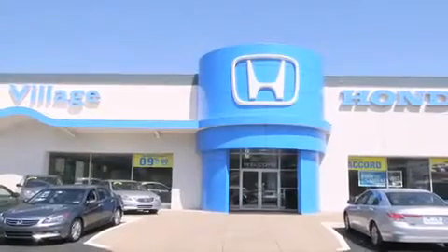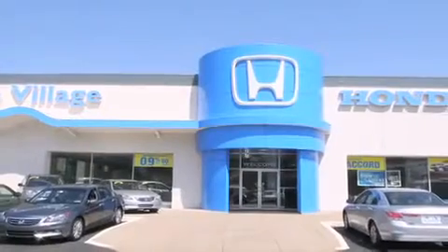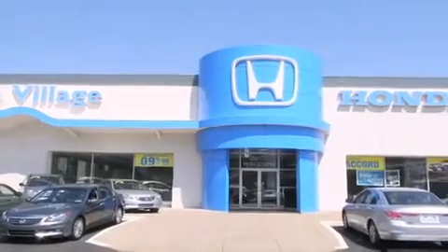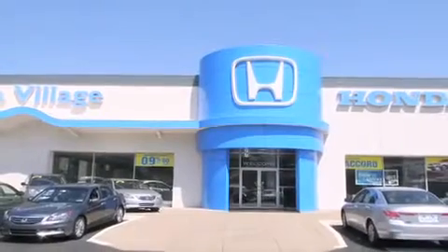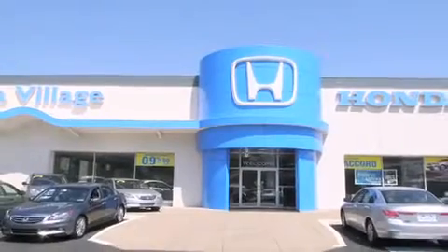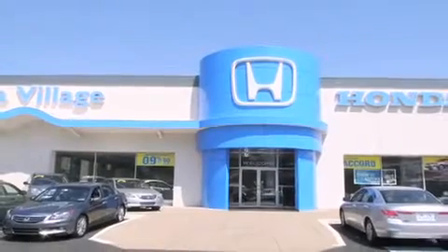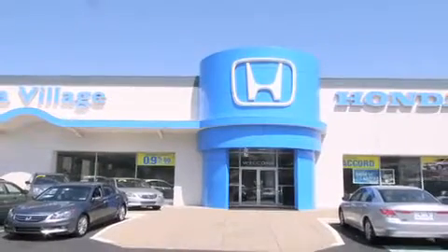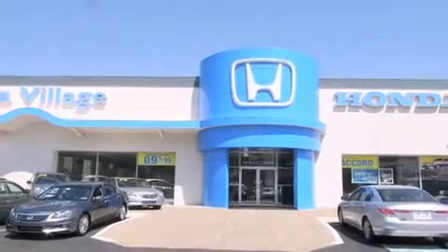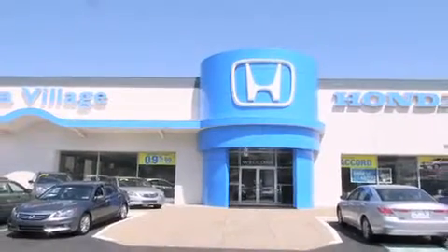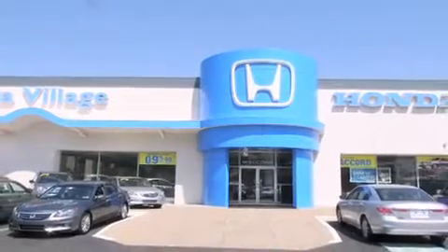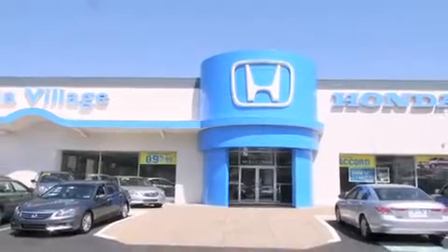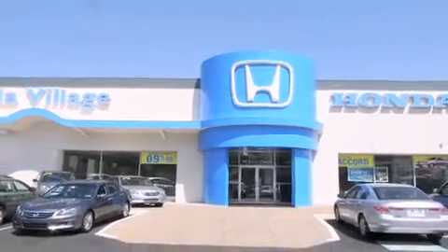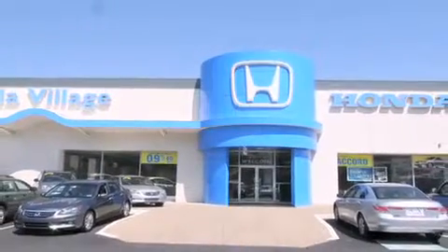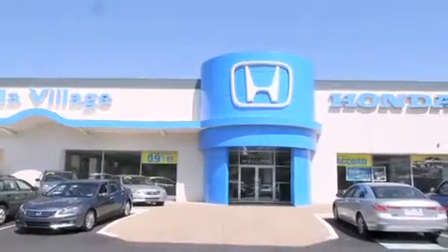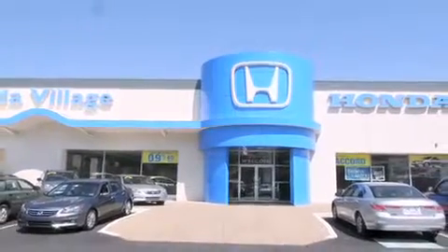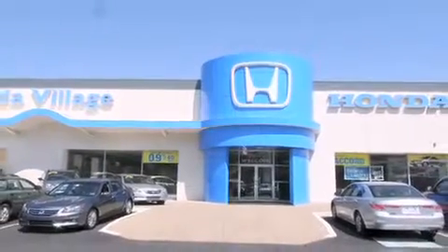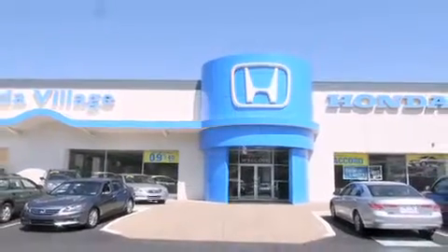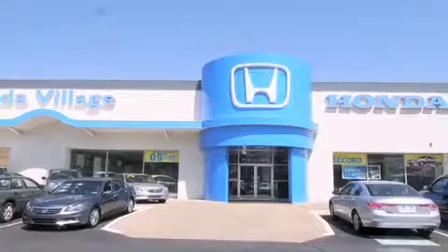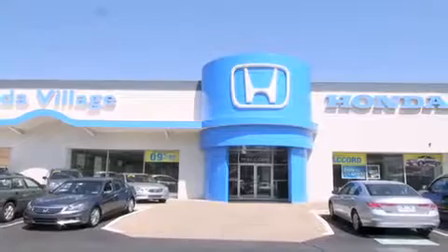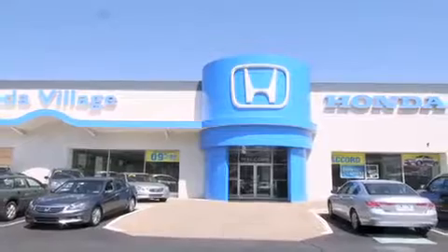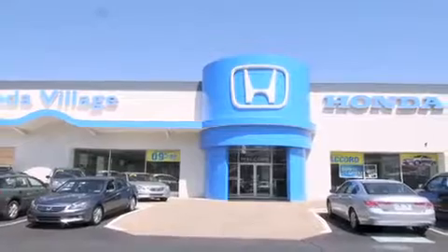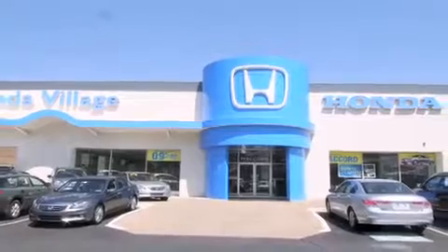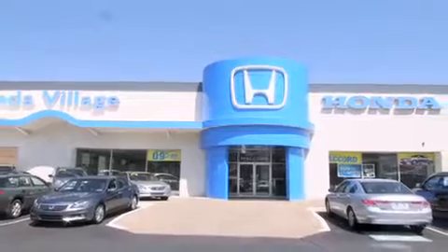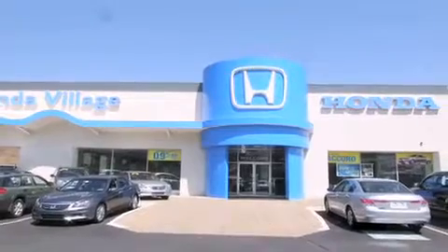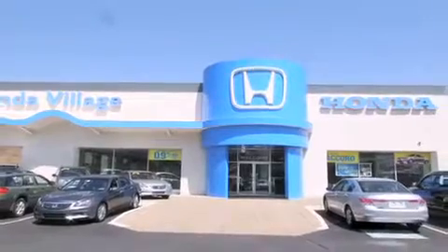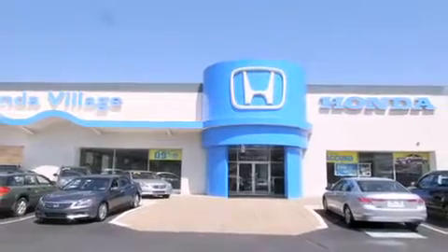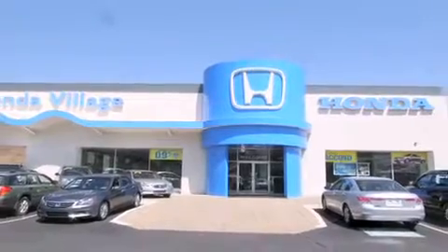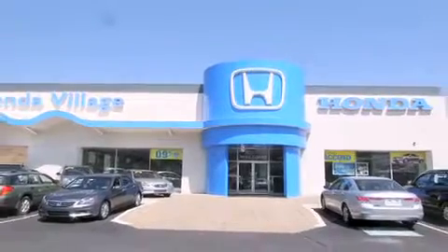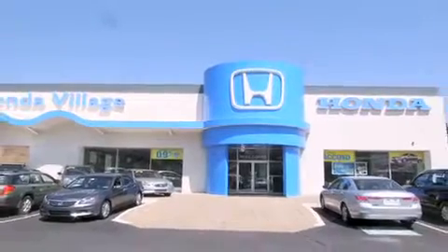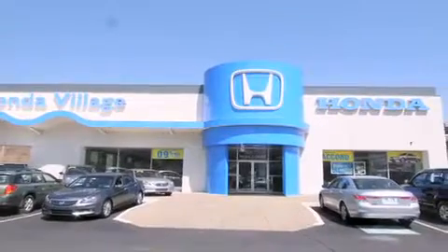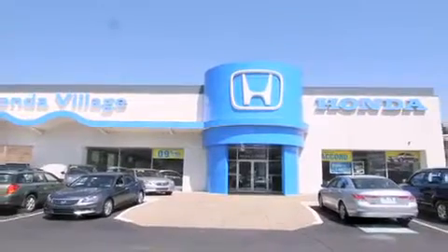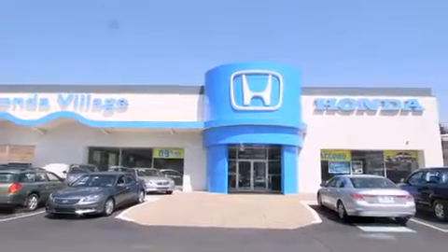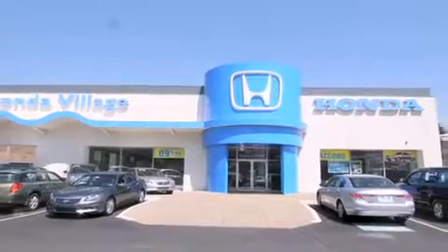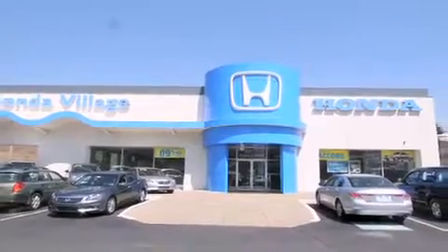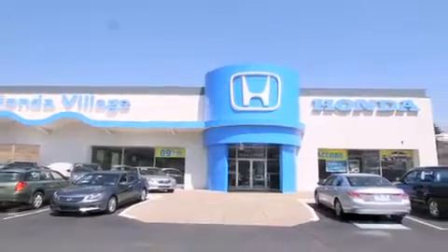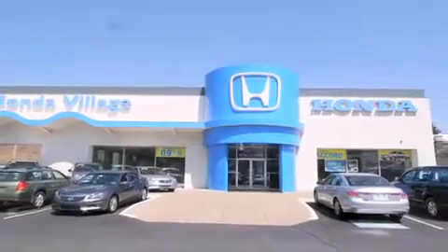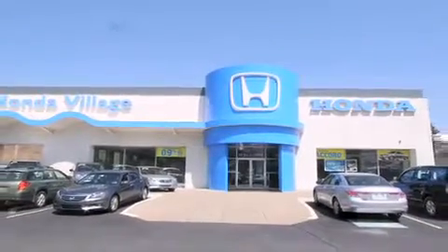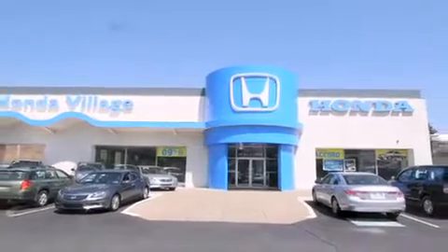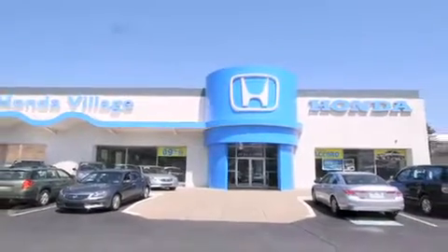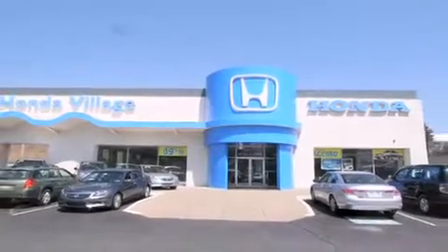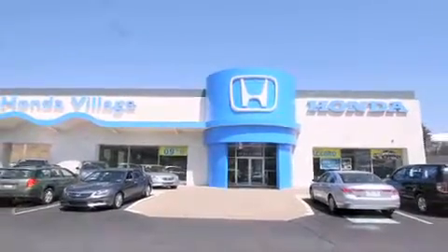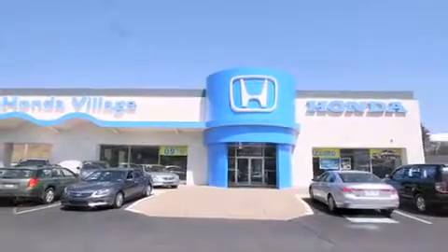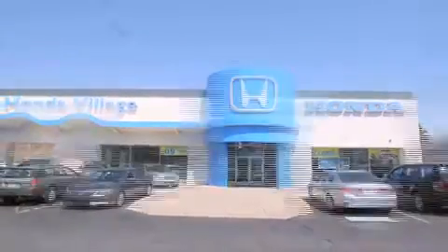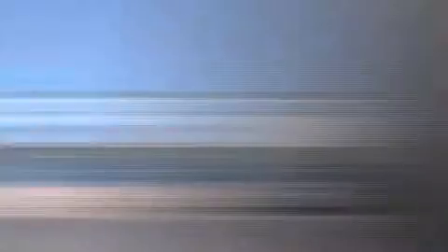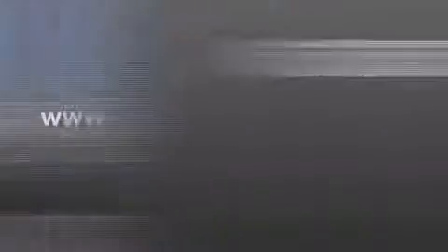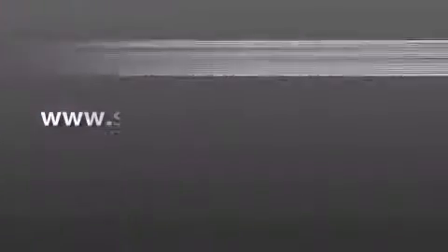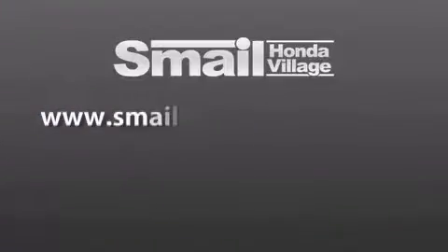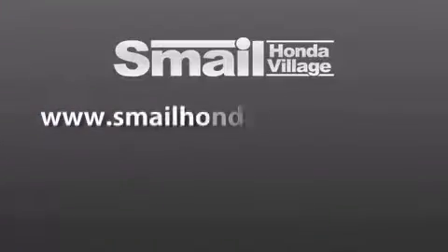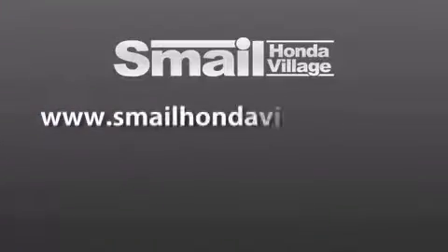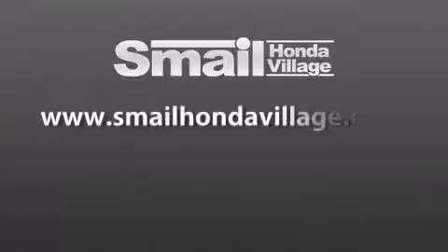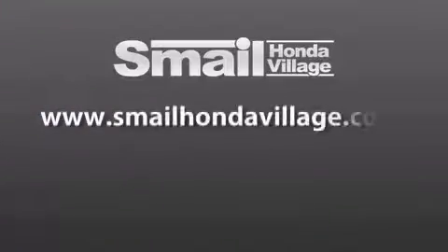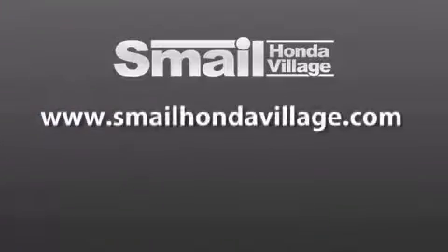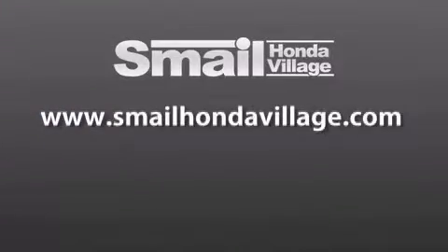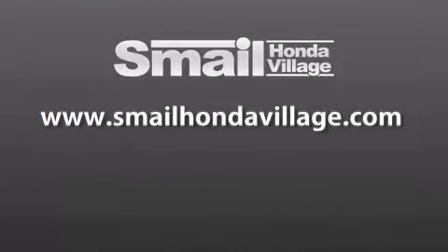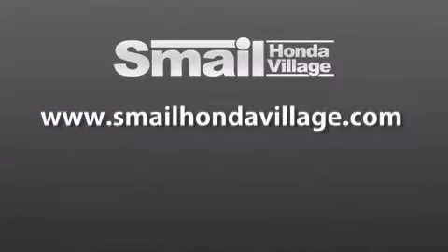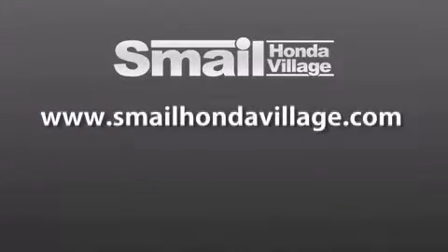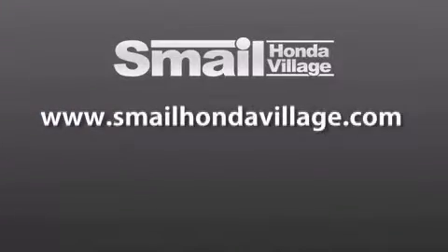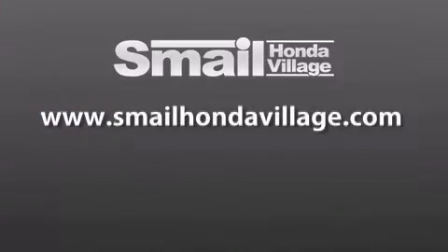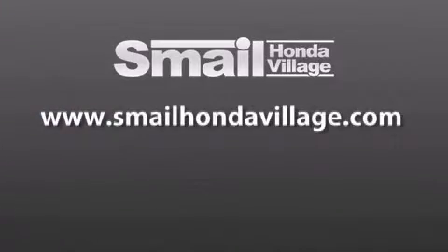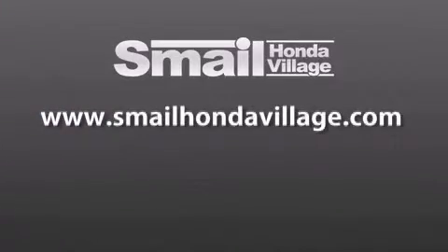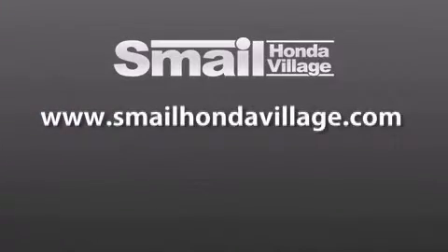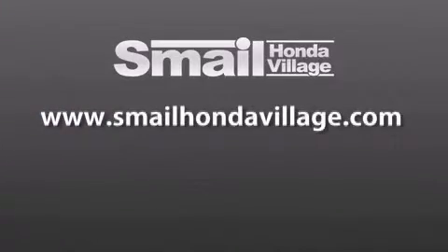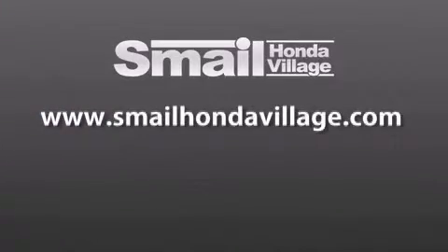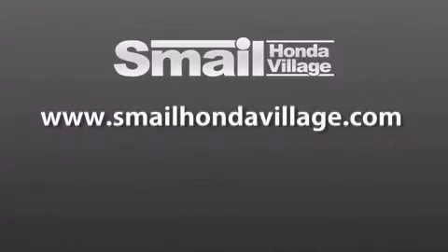Contact us today to find out about our financing specials and leasing offers, and make sure to visit us at SmaleHondaVillage.com.